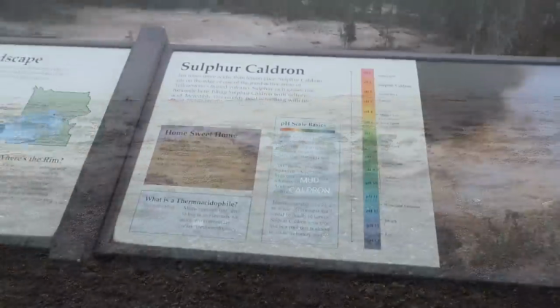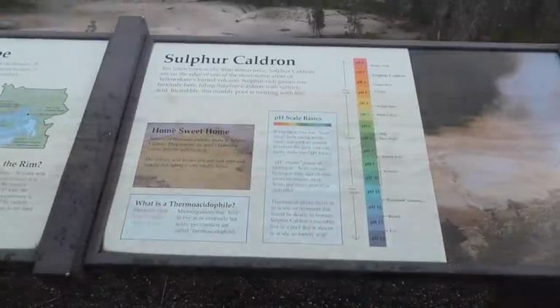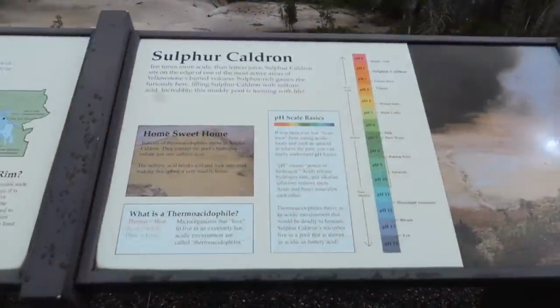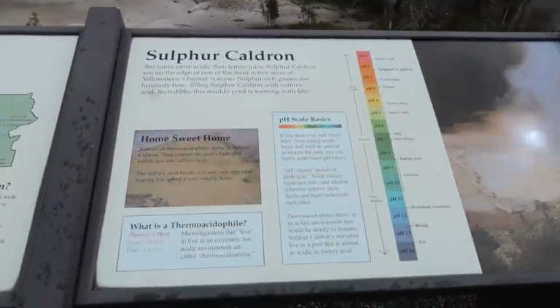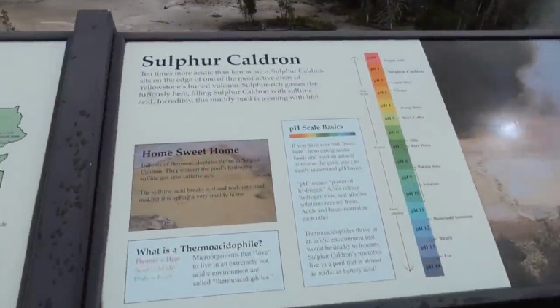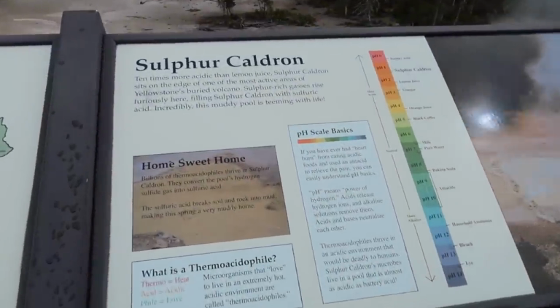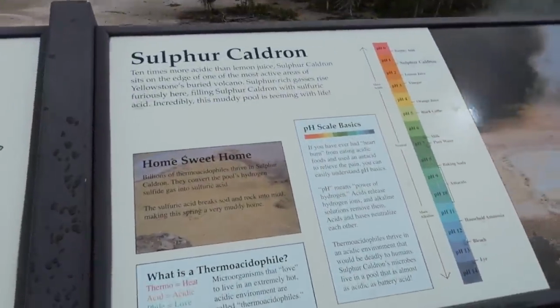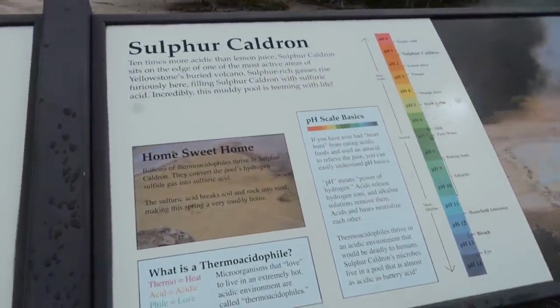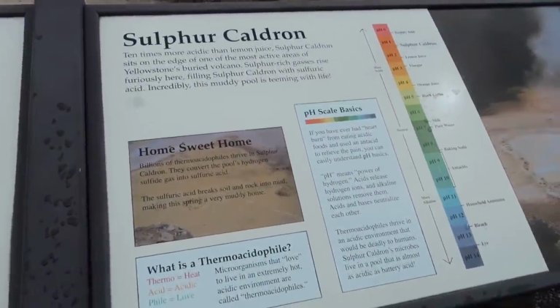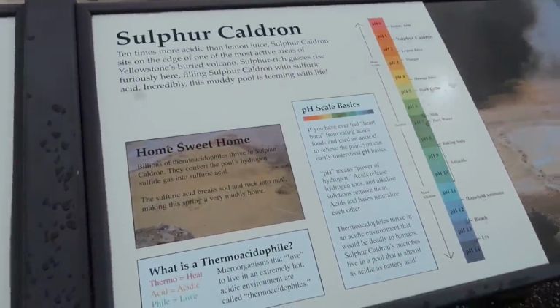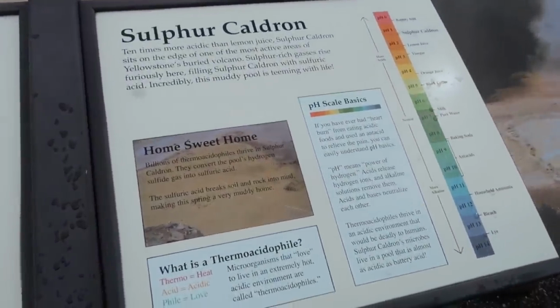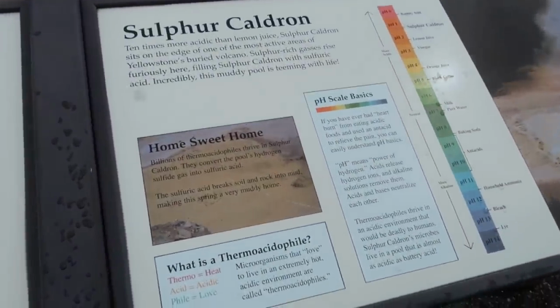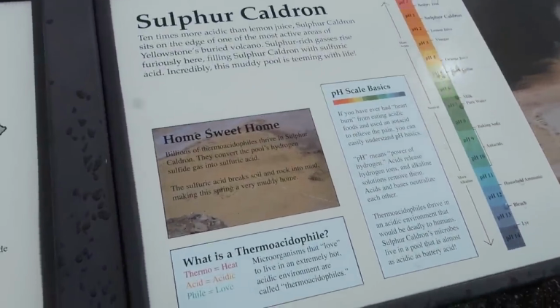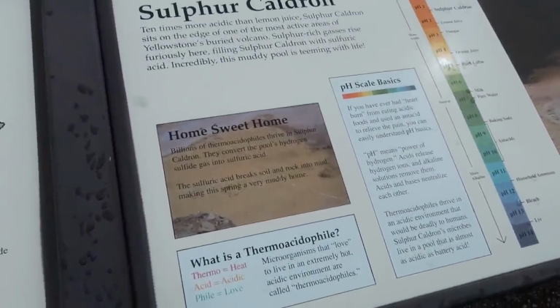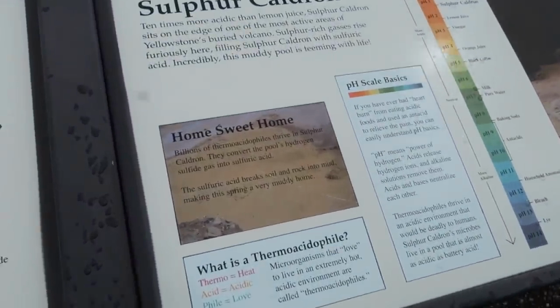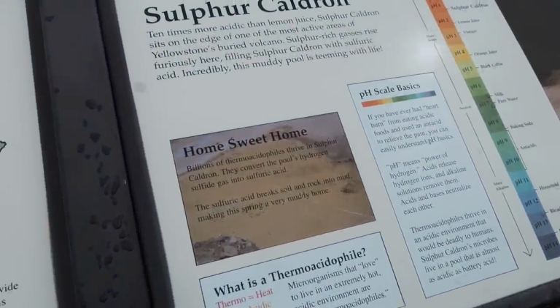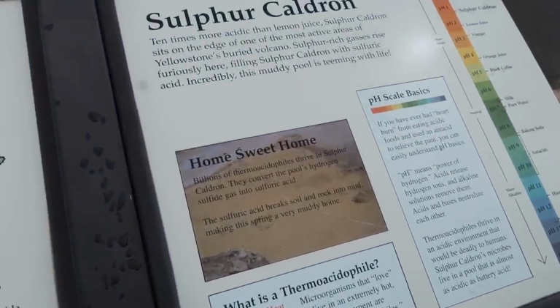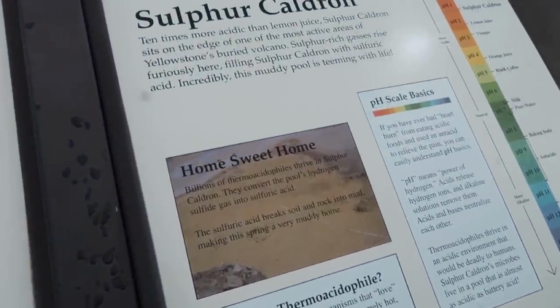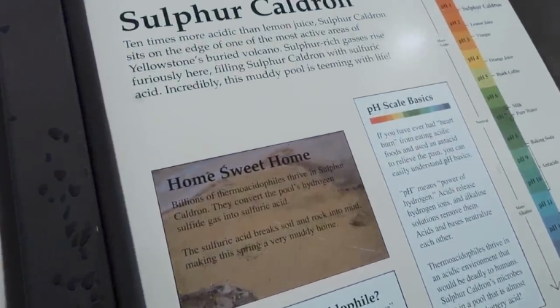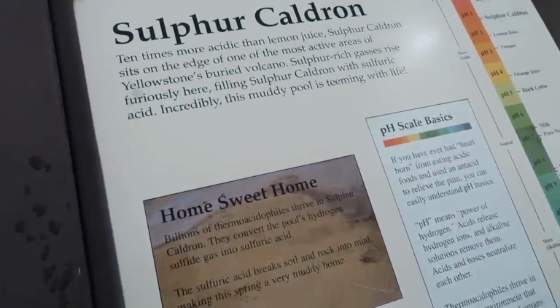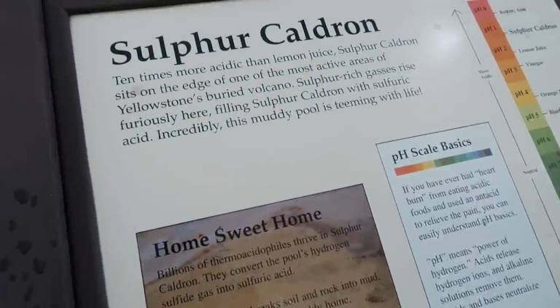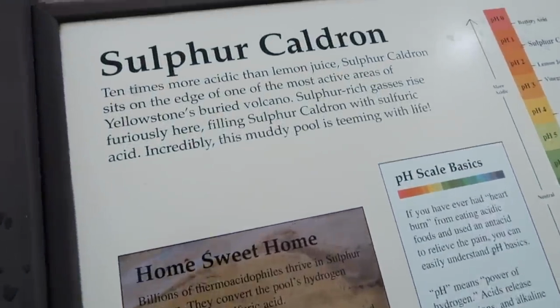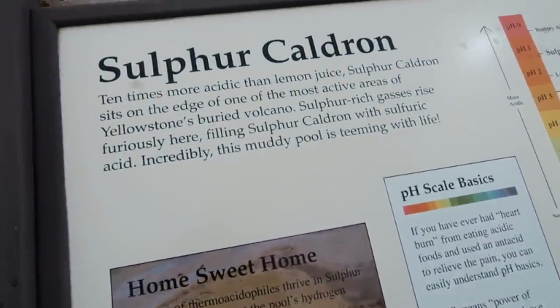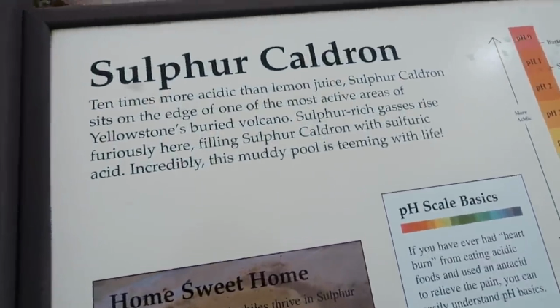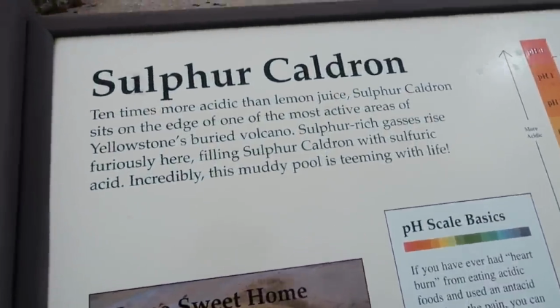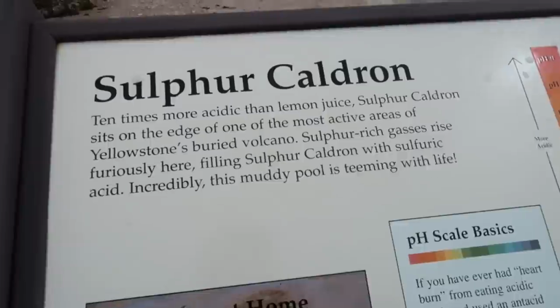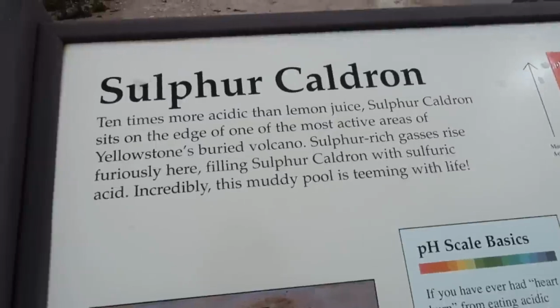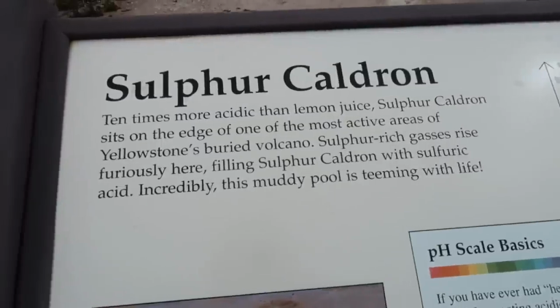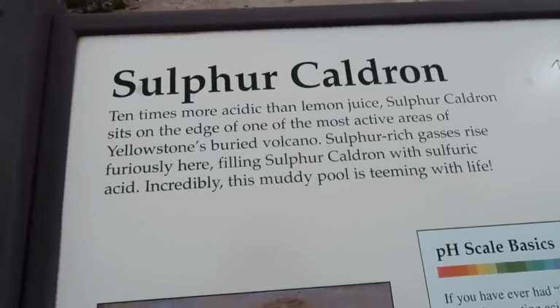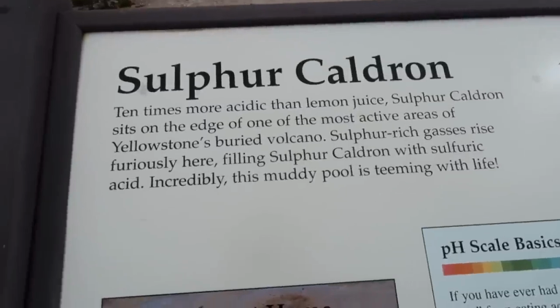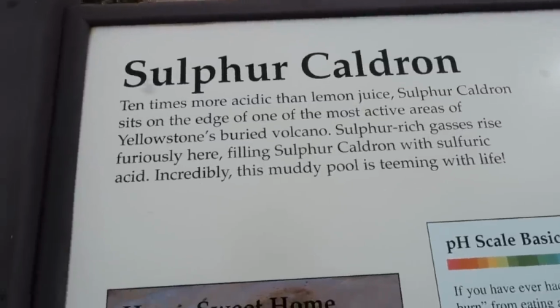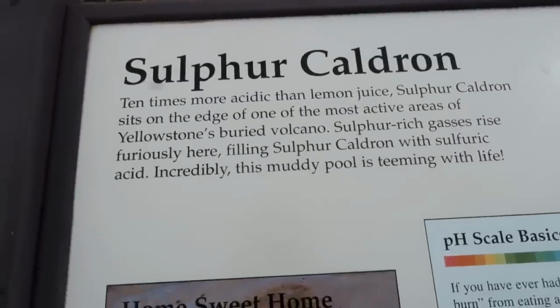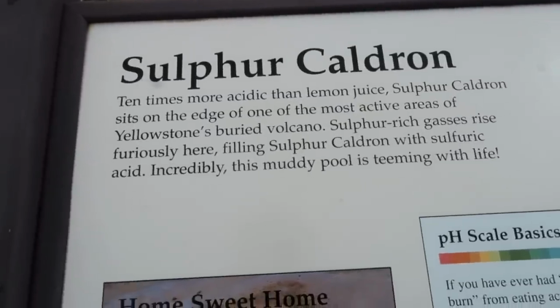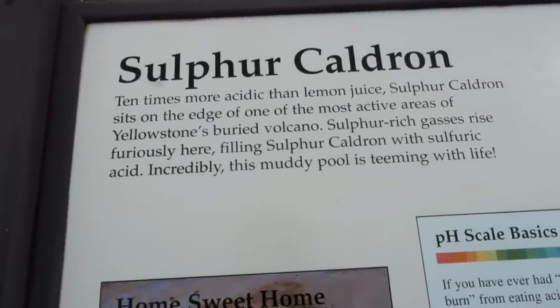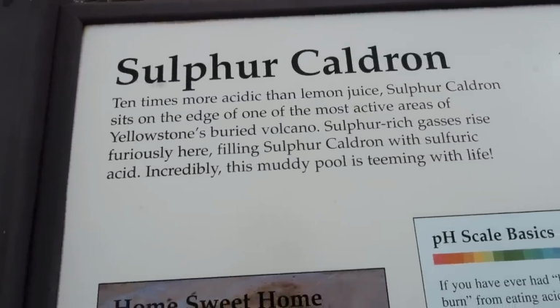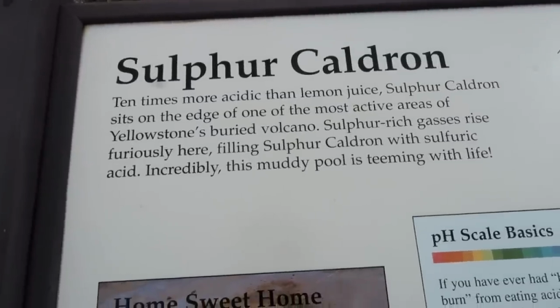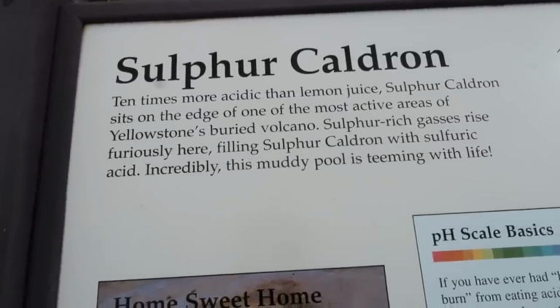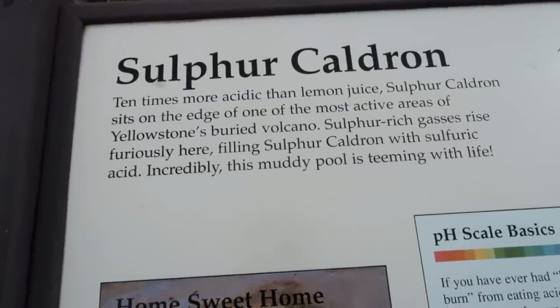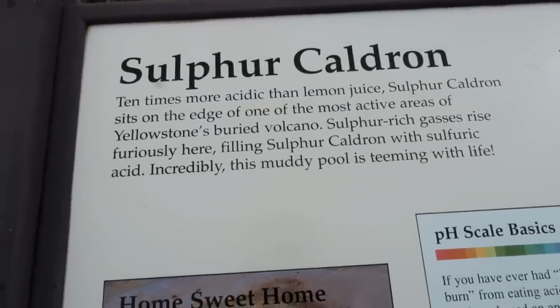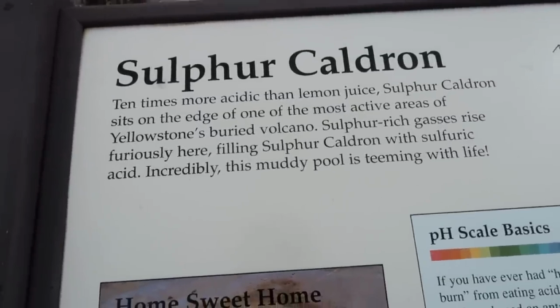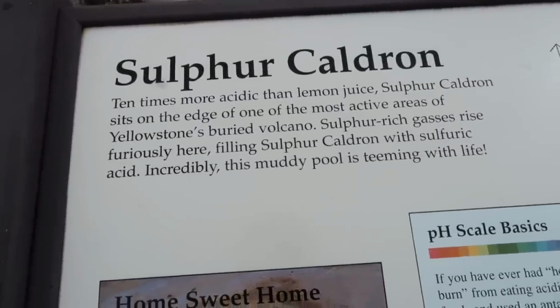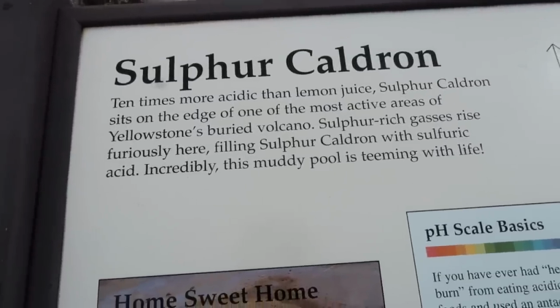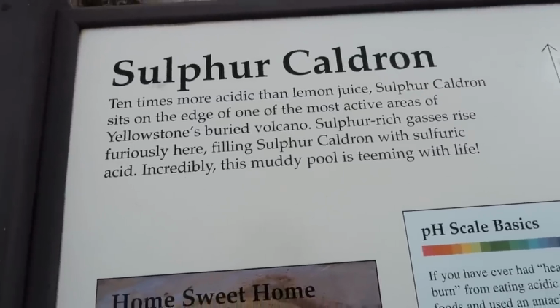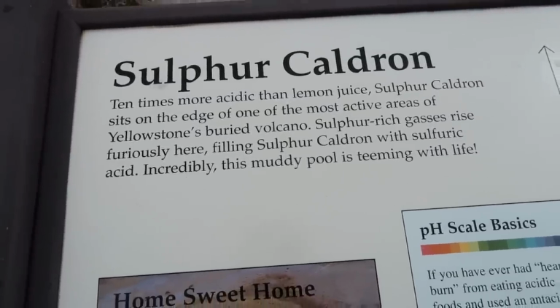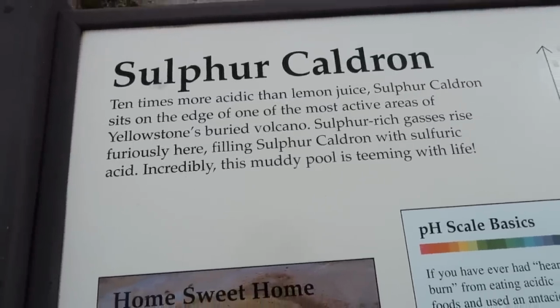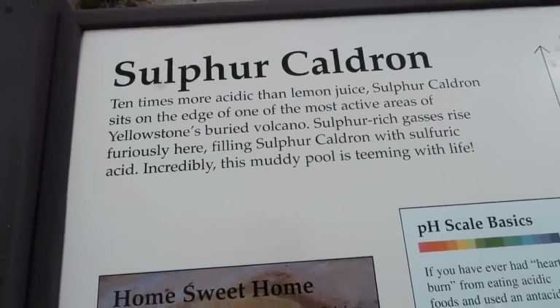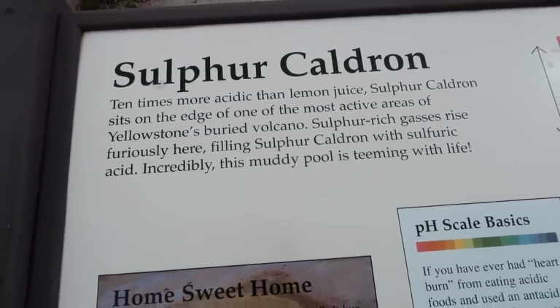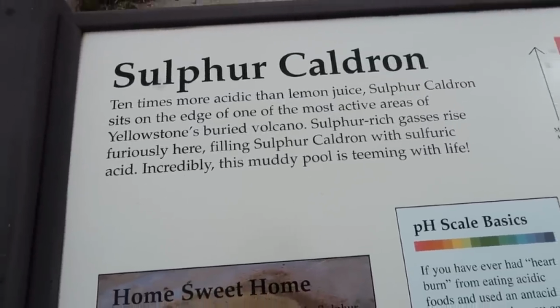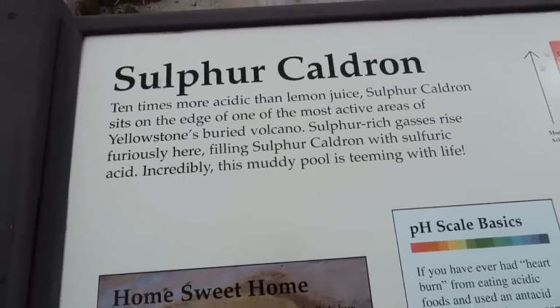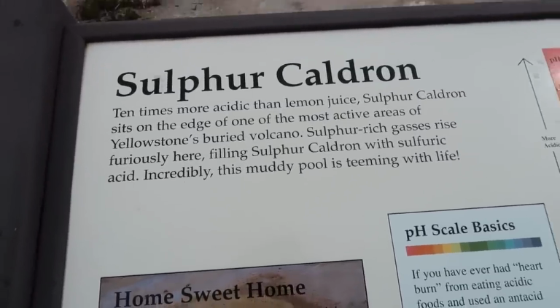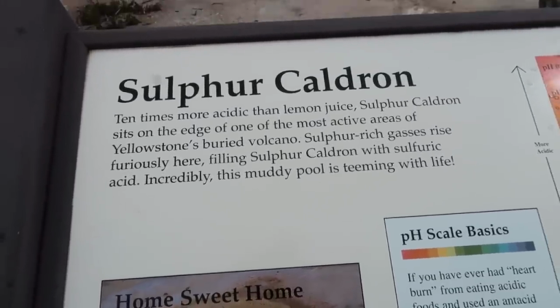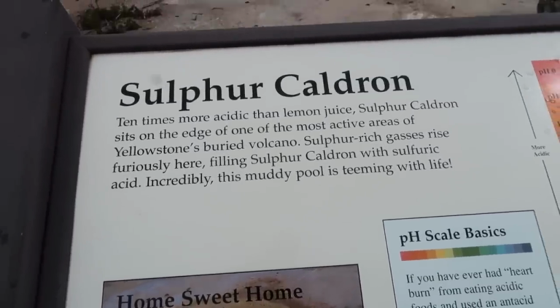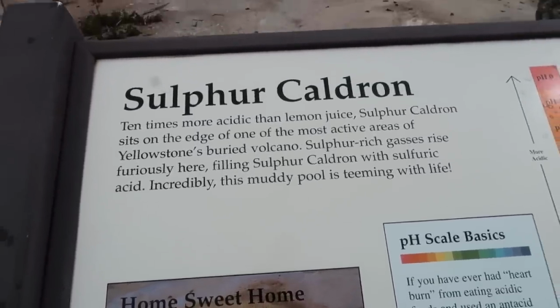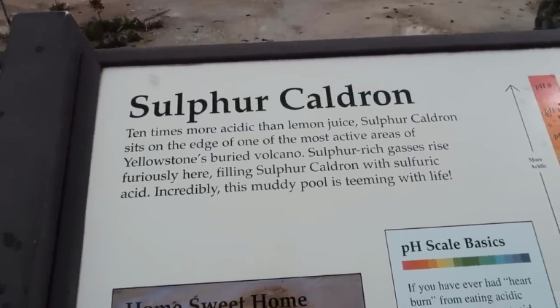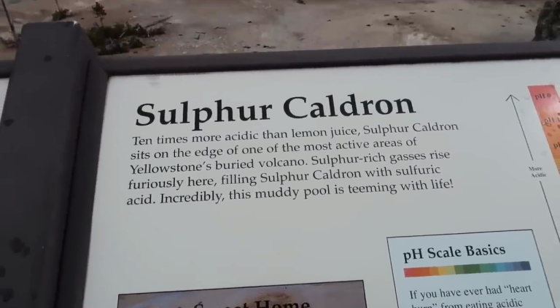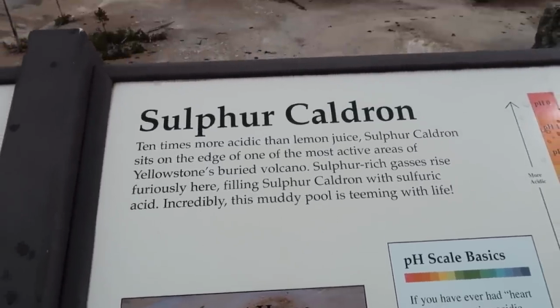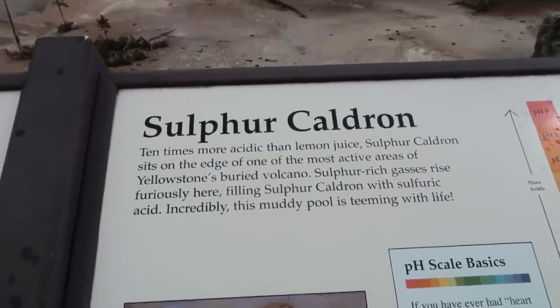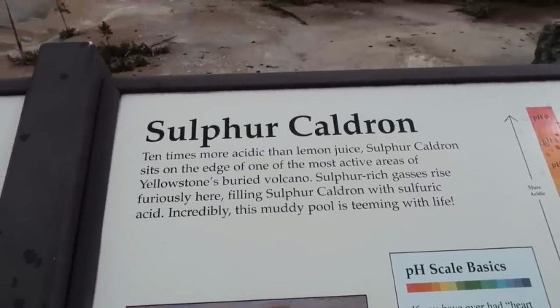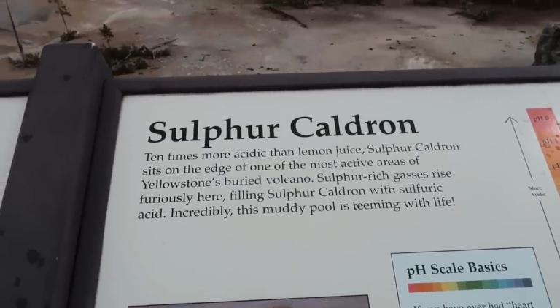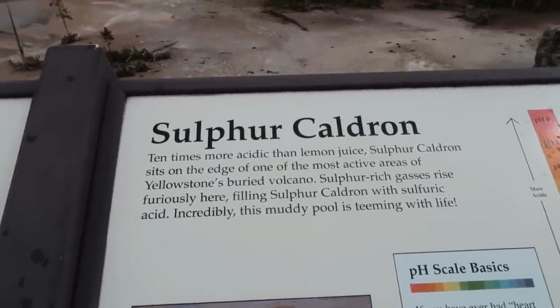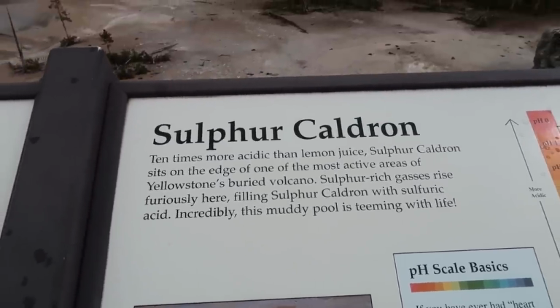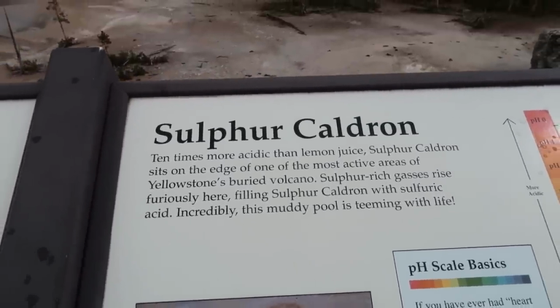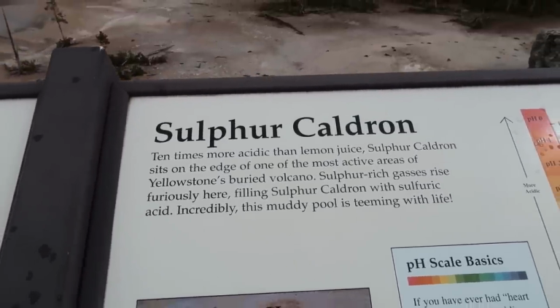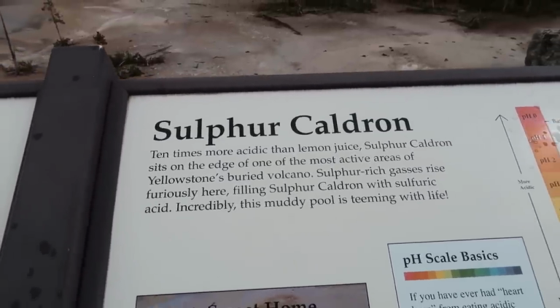Sulfur Cauldron — ten times more acidic than lemon juice. It sits on the edge of one of the most active areas of Yellowstone's buried volcano.